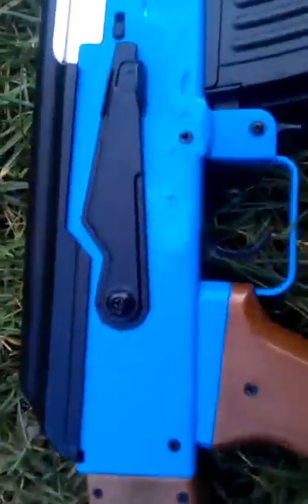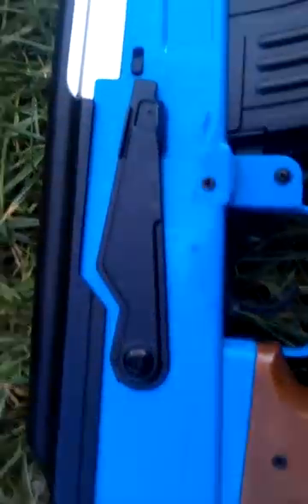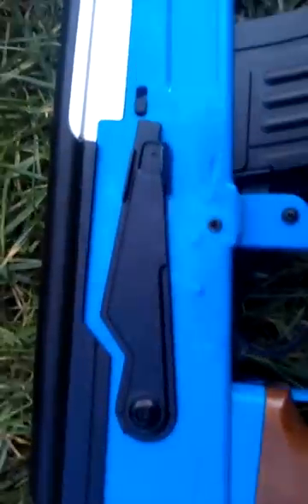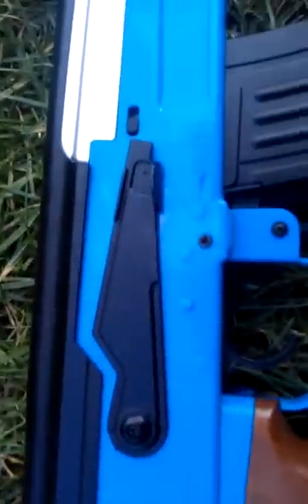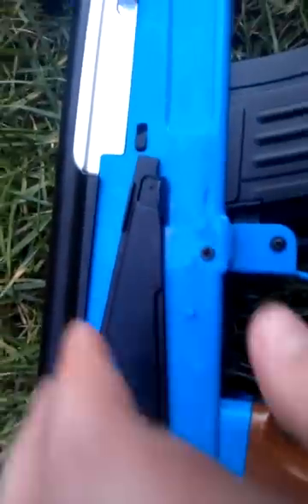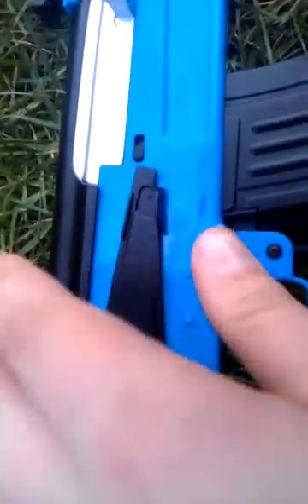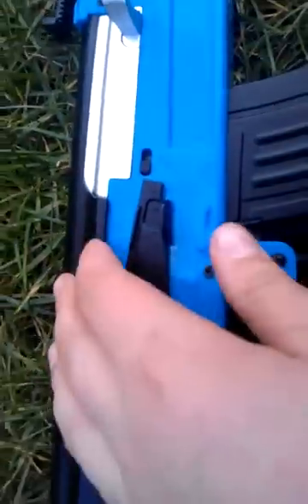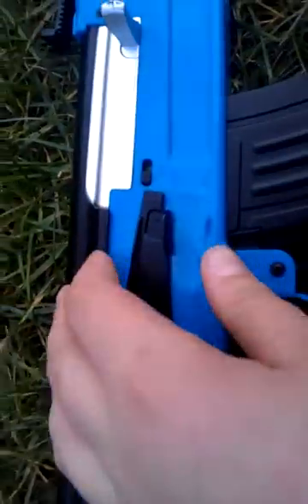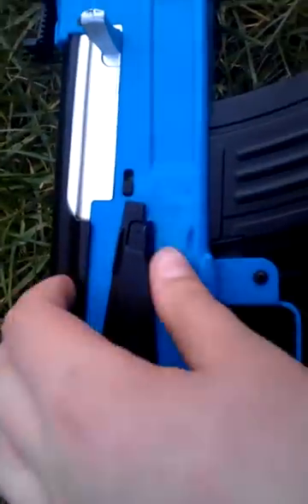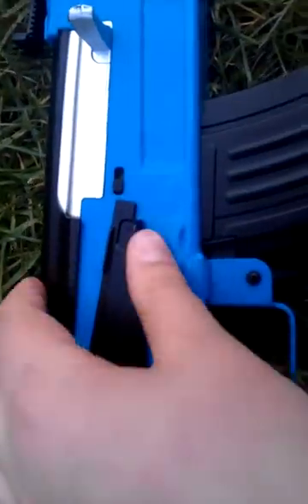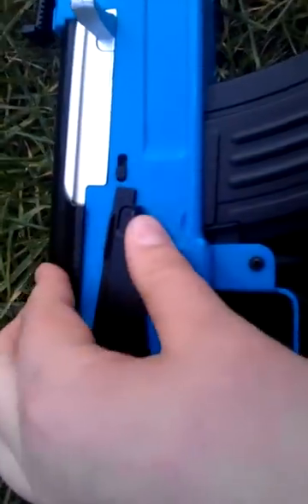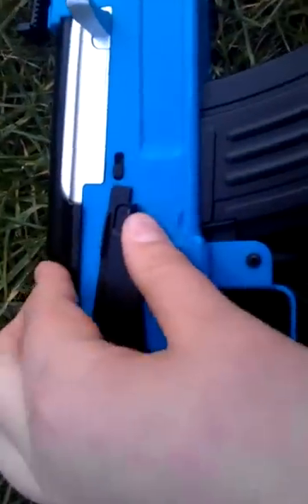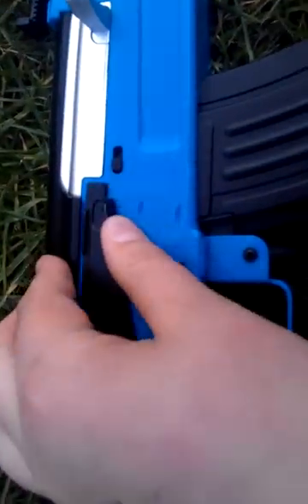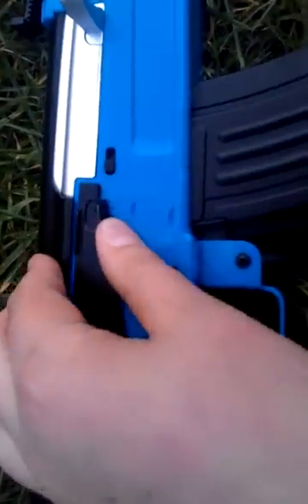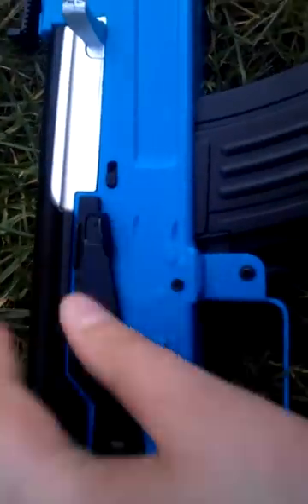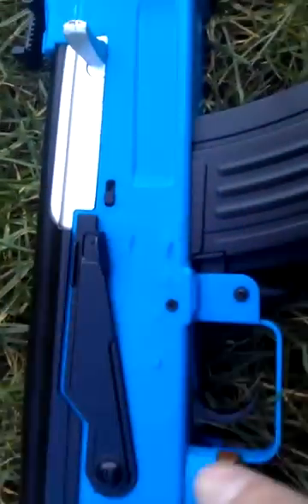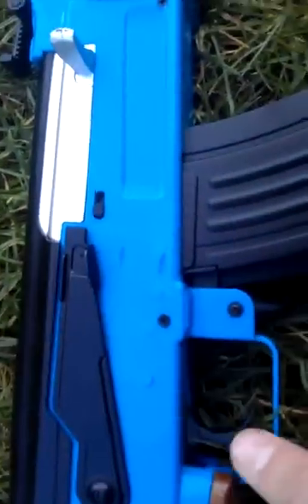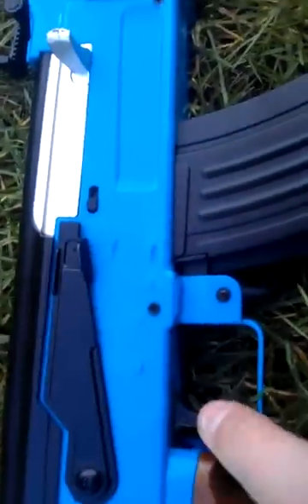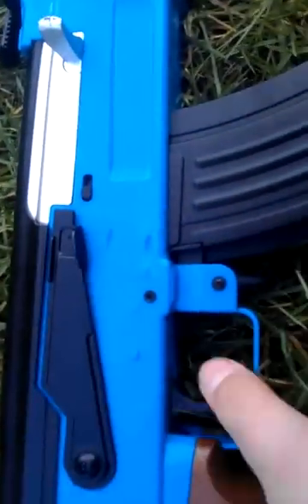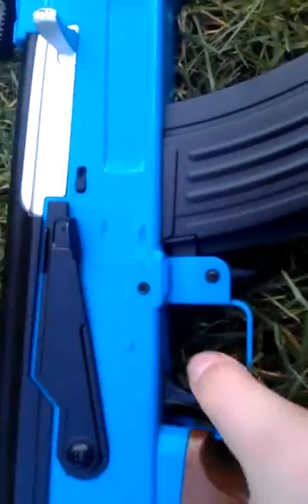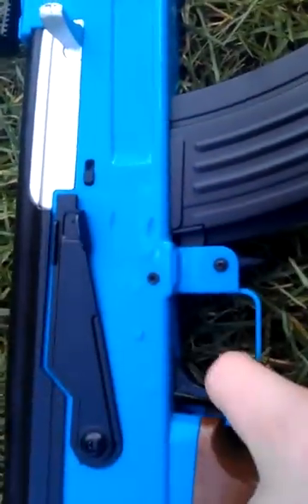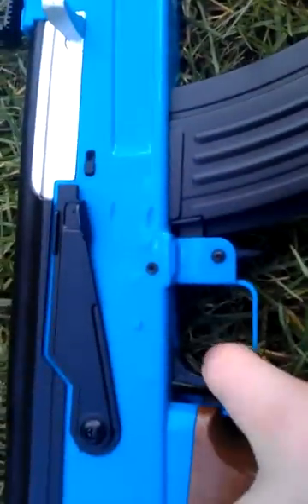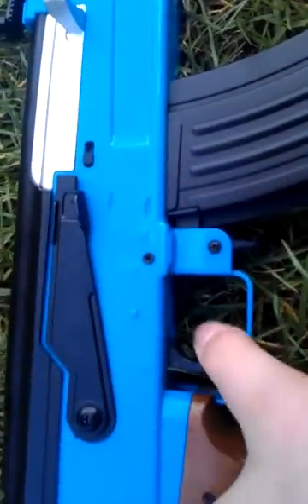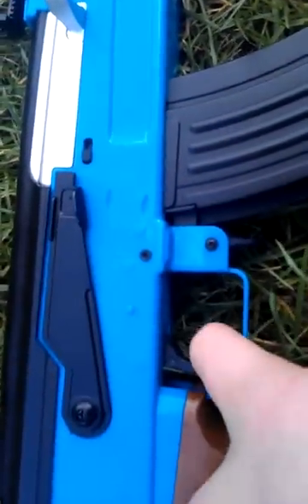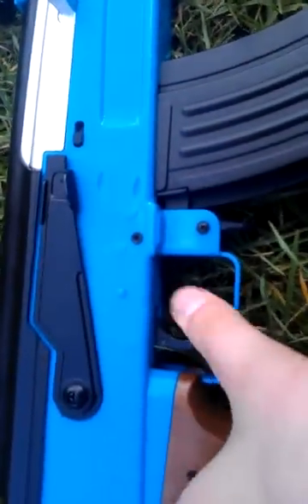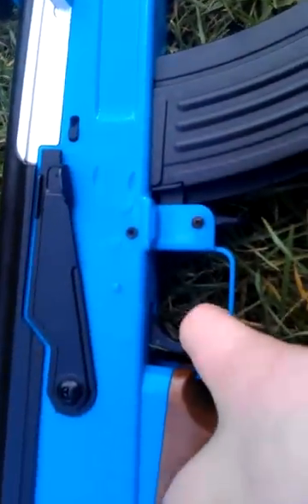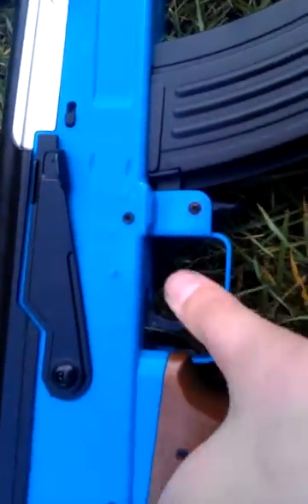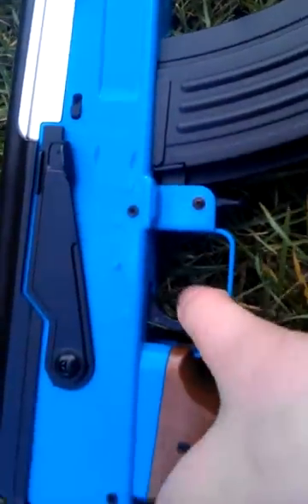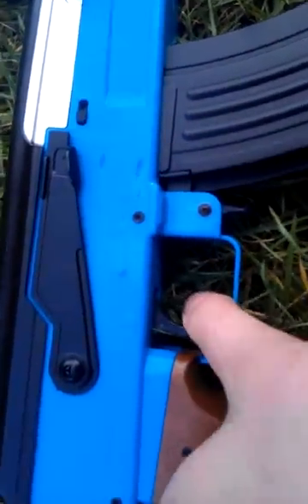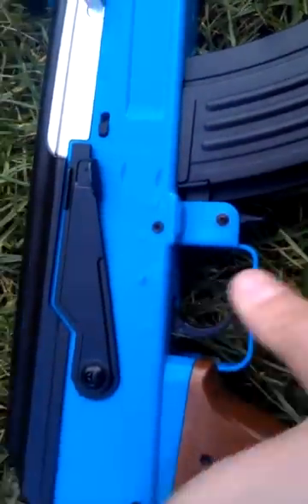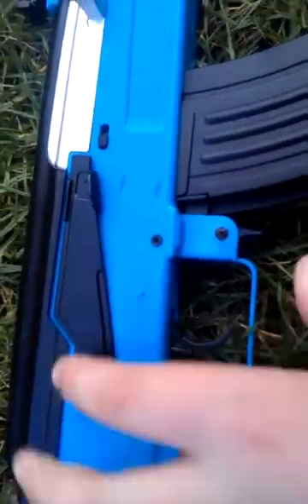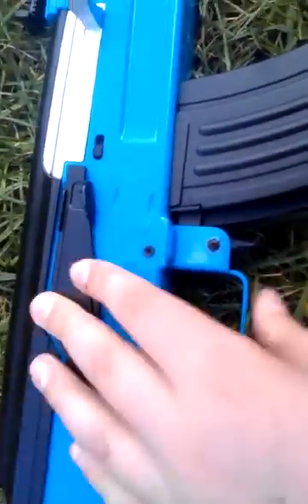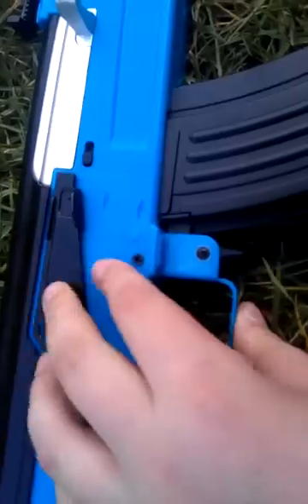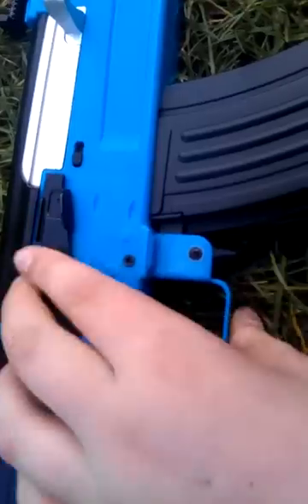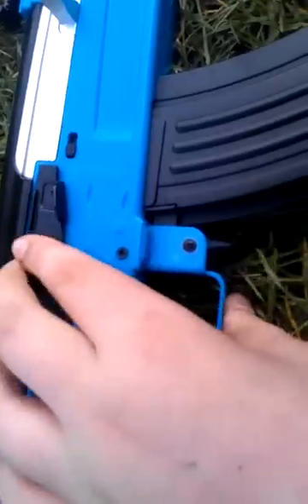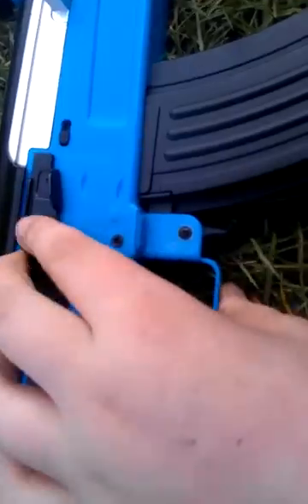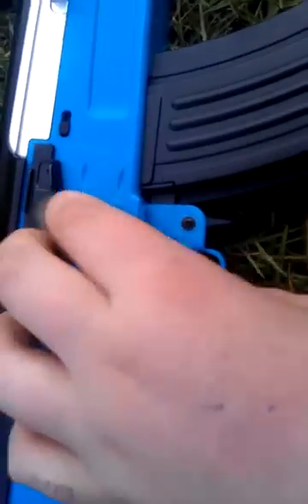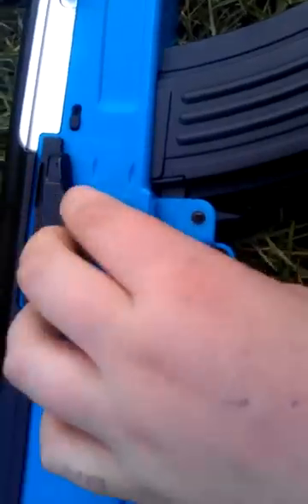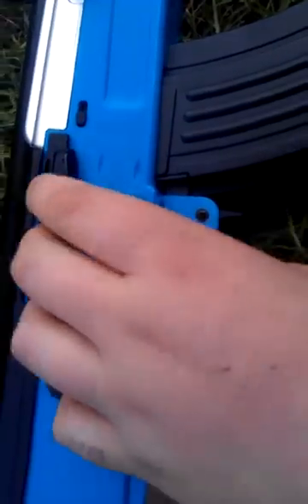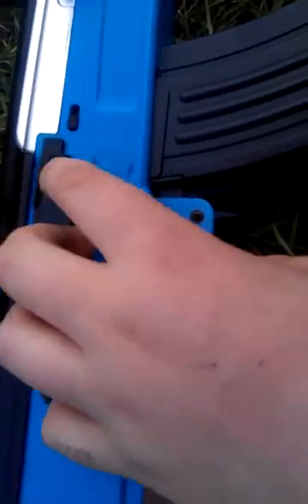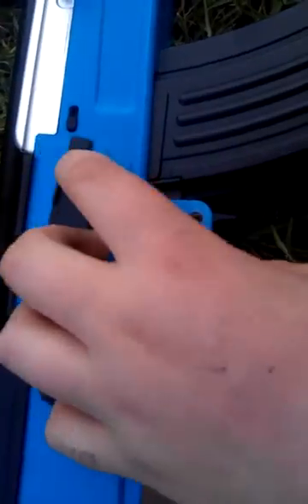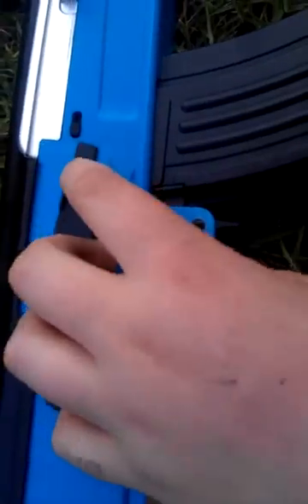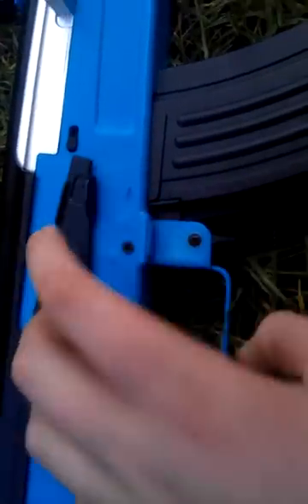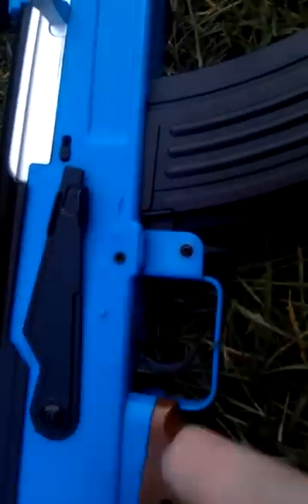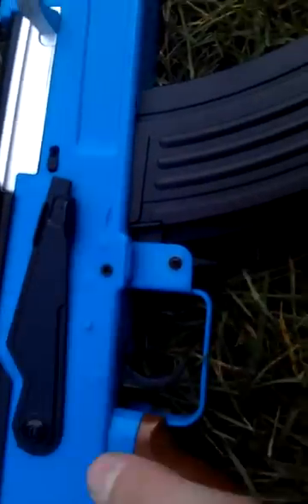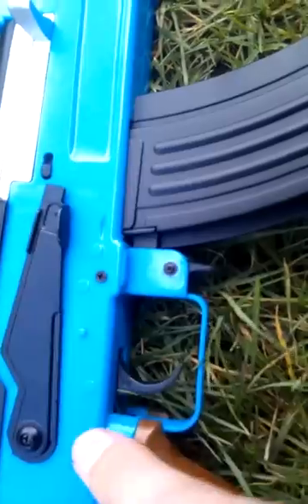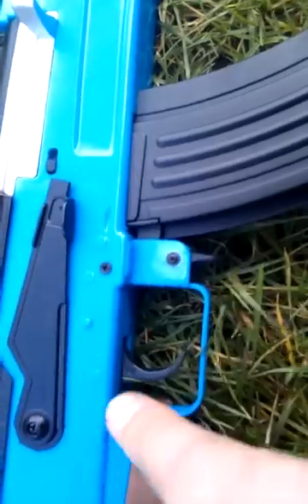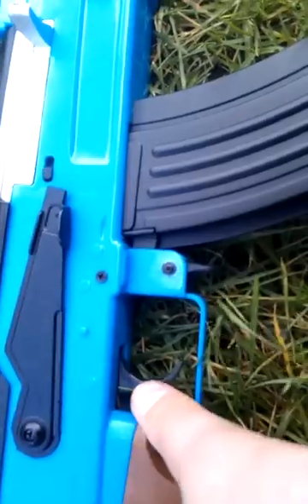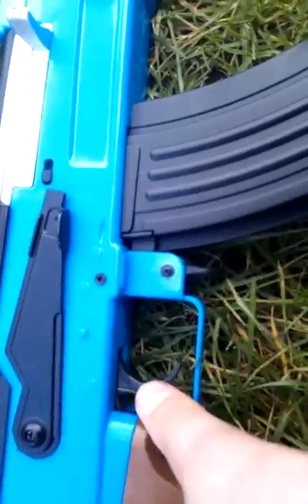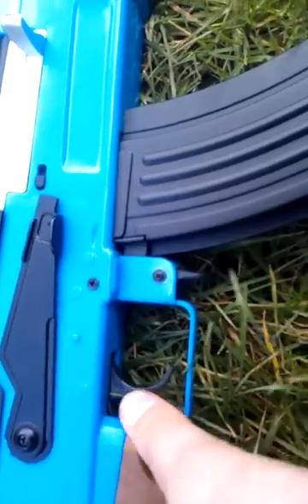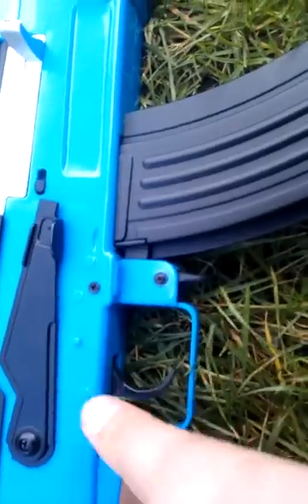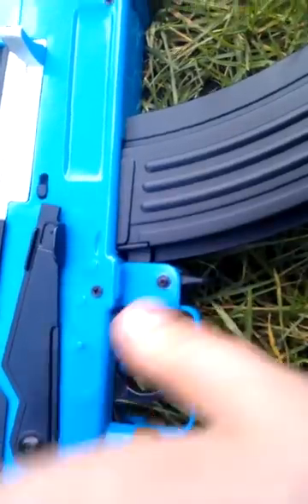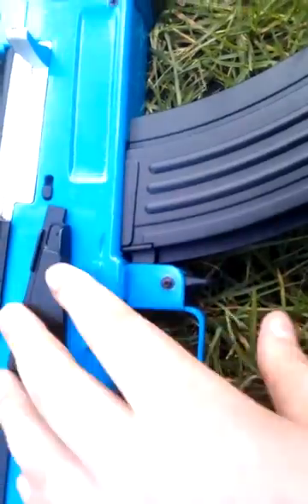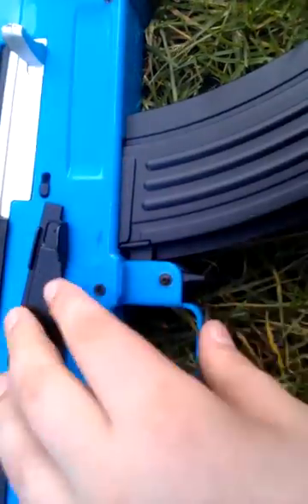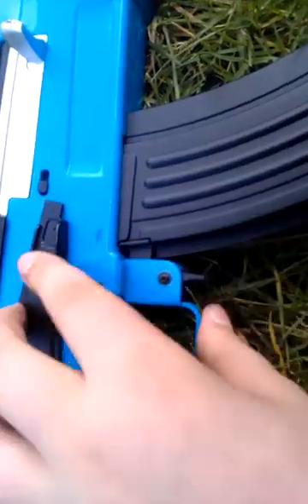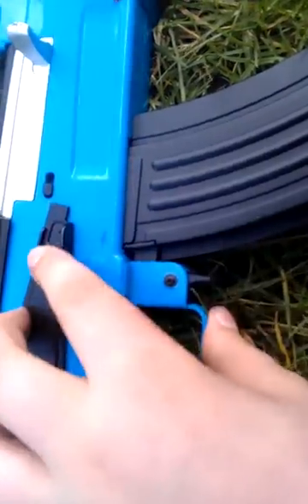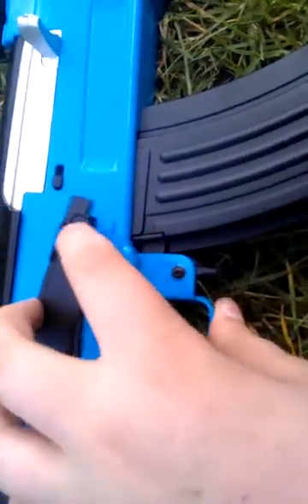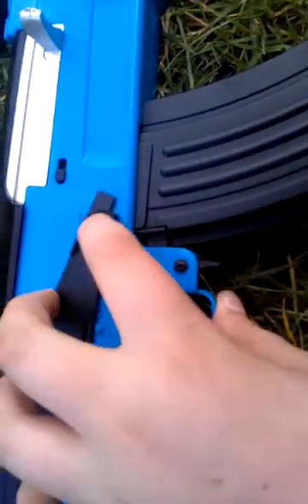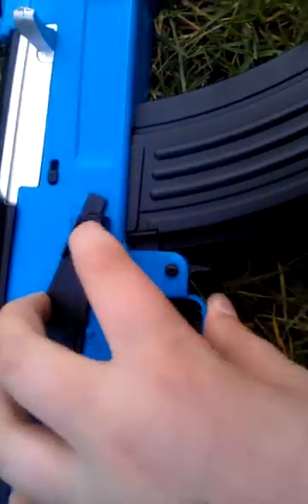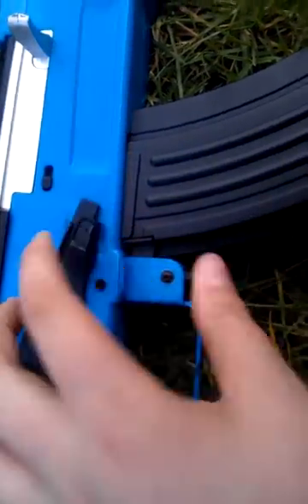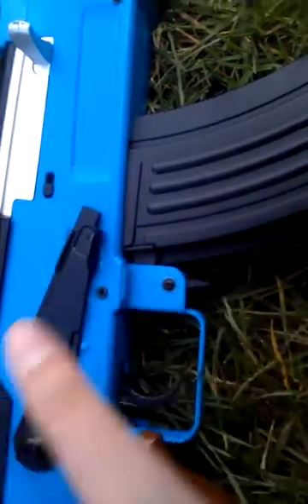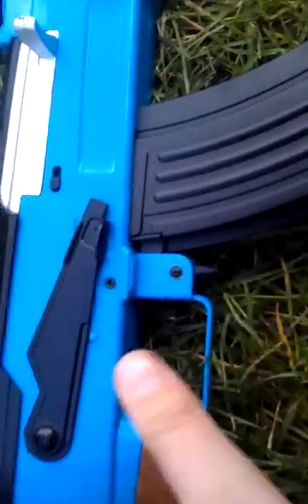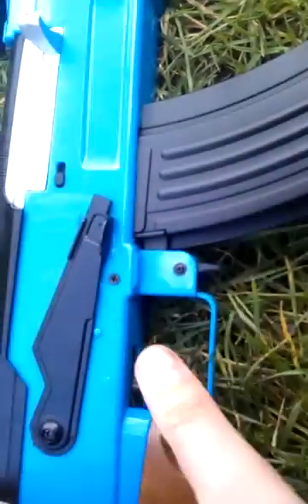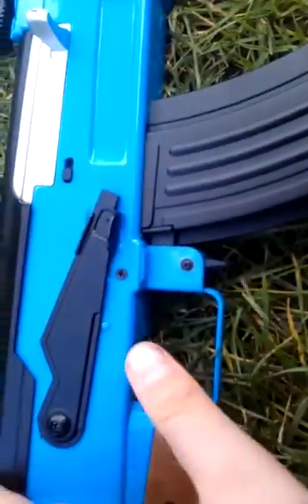So you've got a choice of lock mode, then you've got single fire, then you've got automatic.